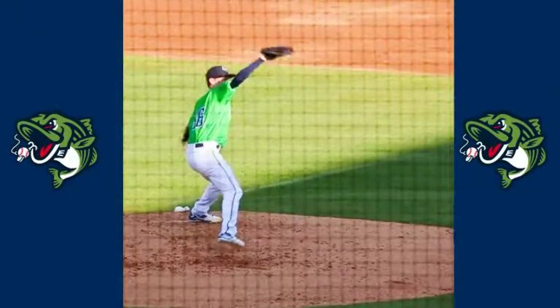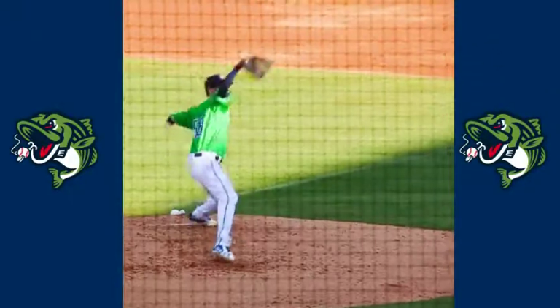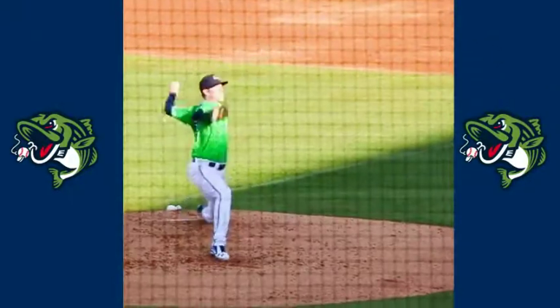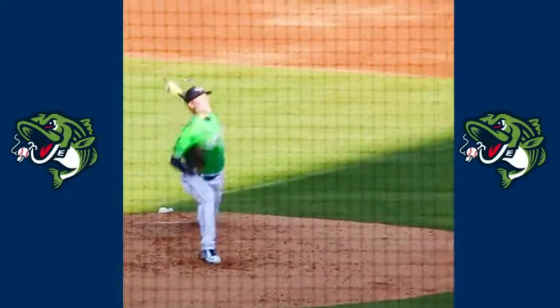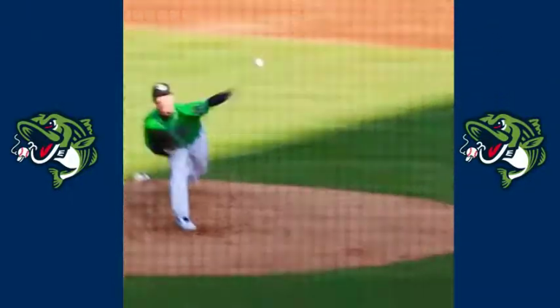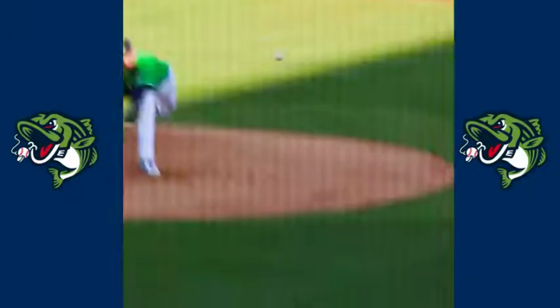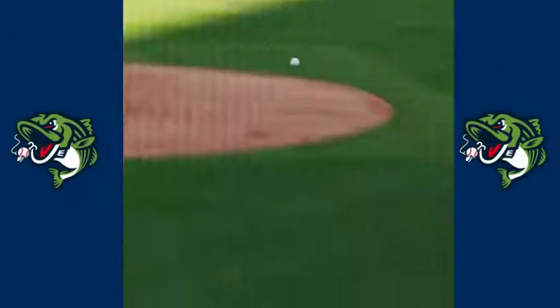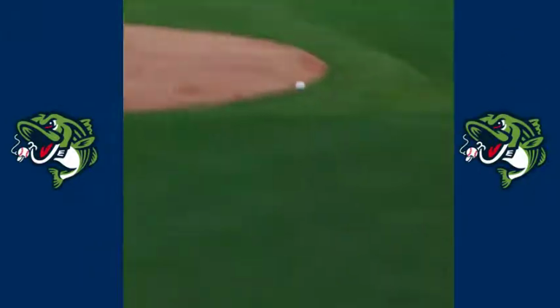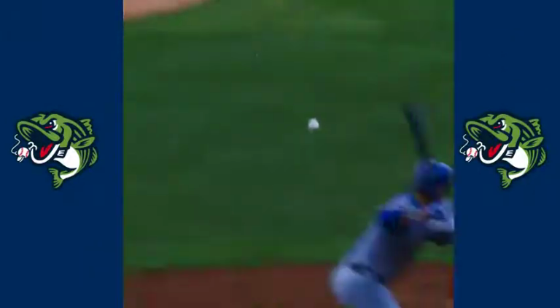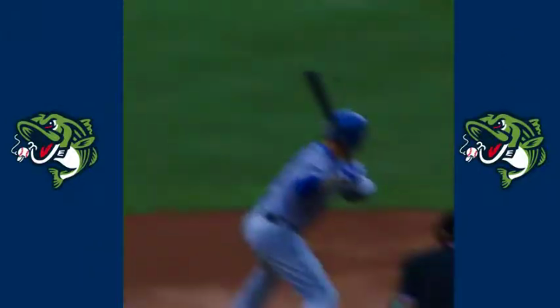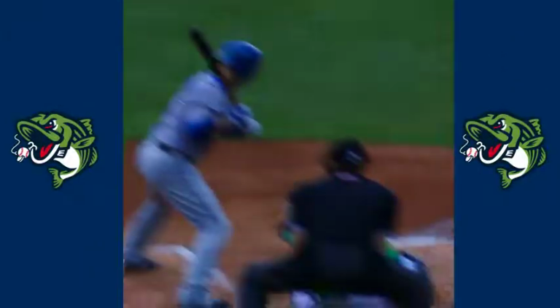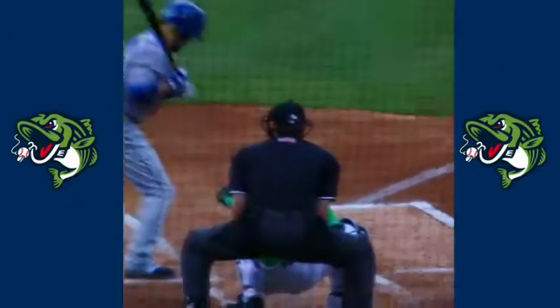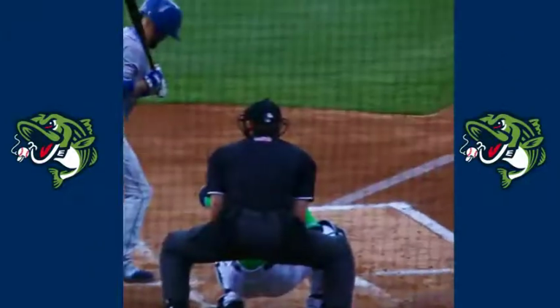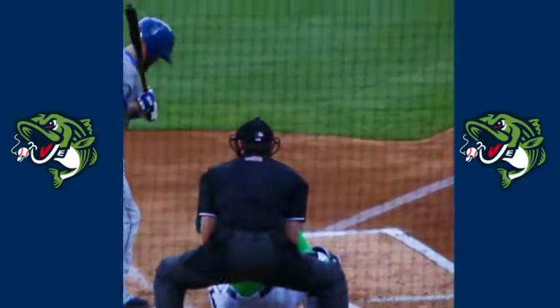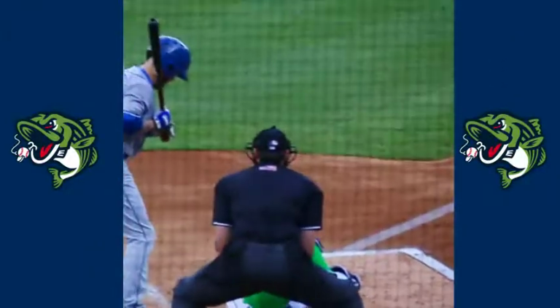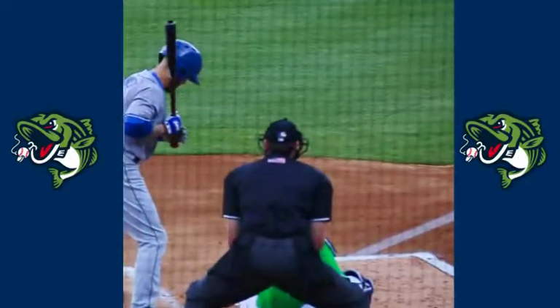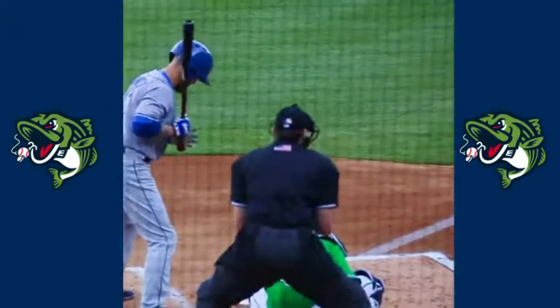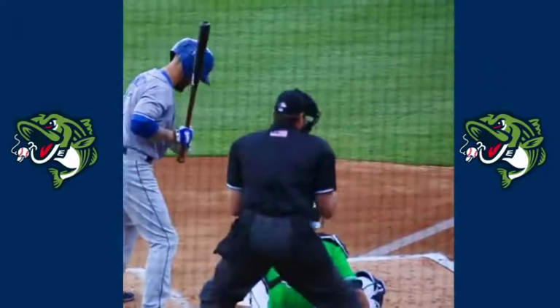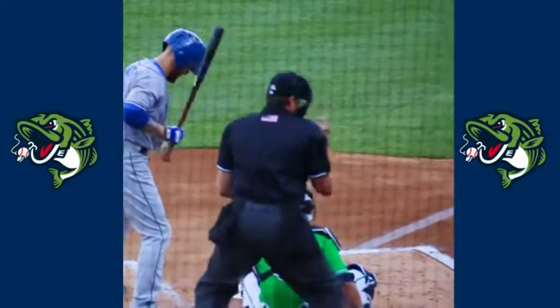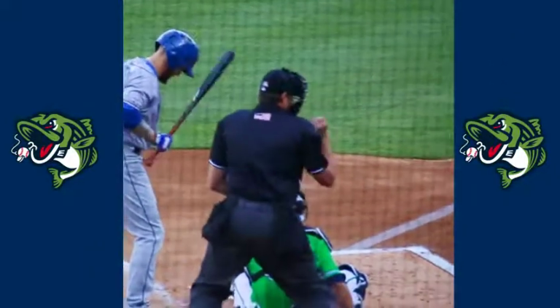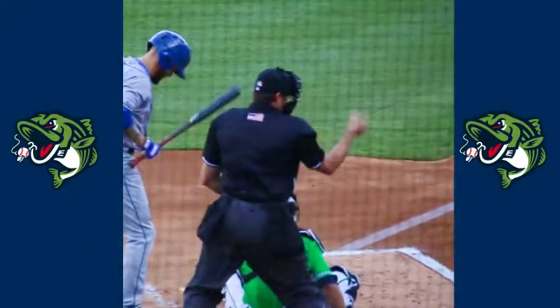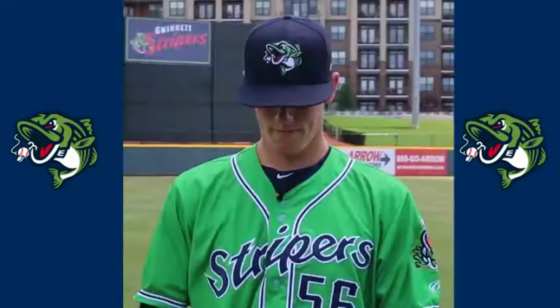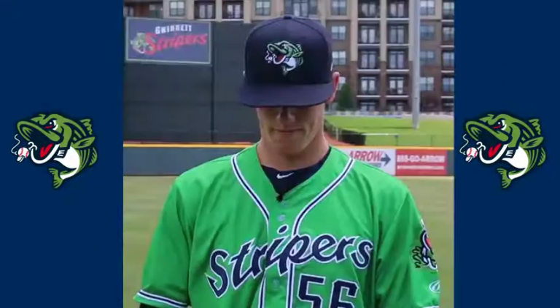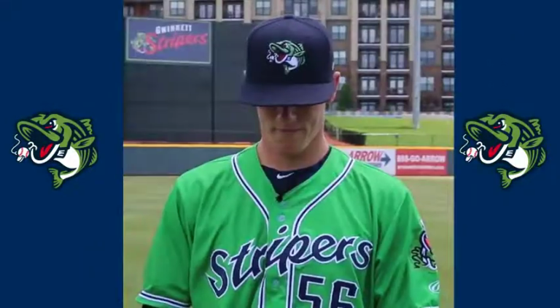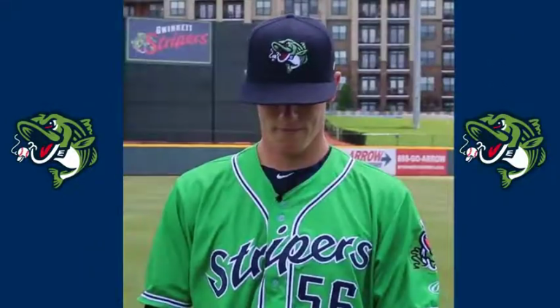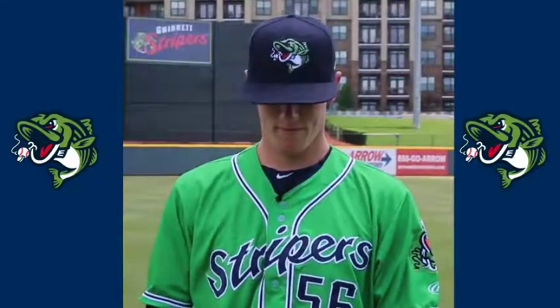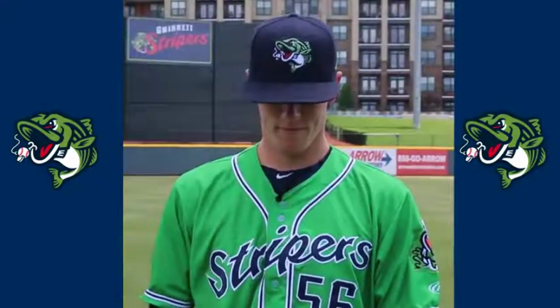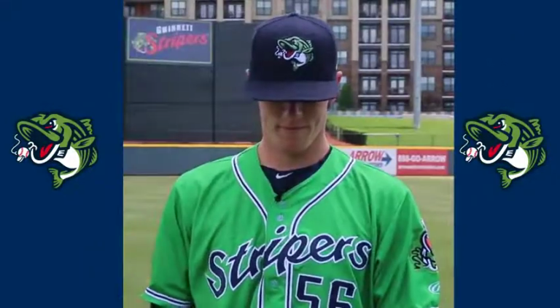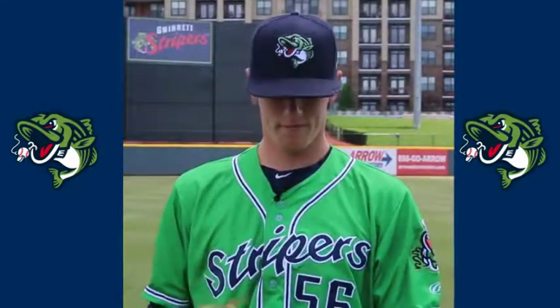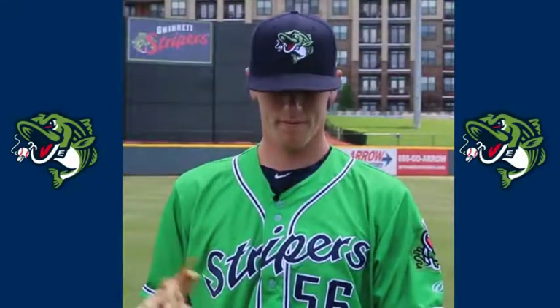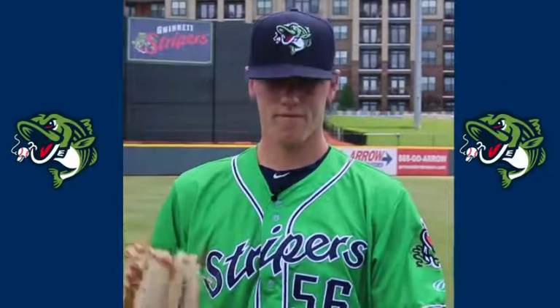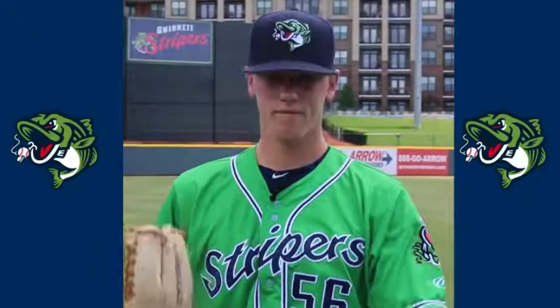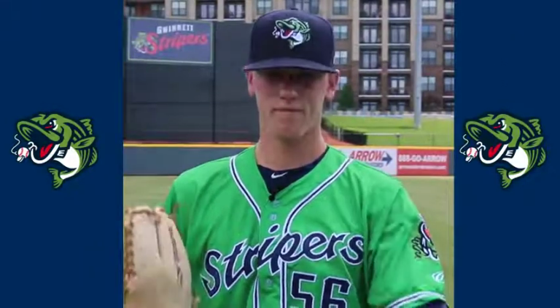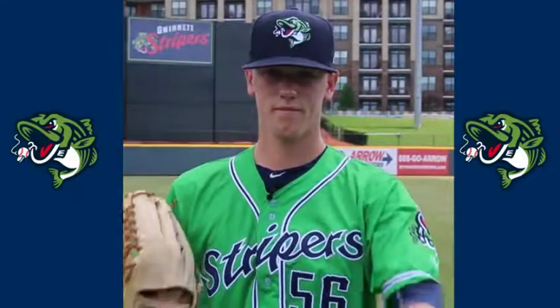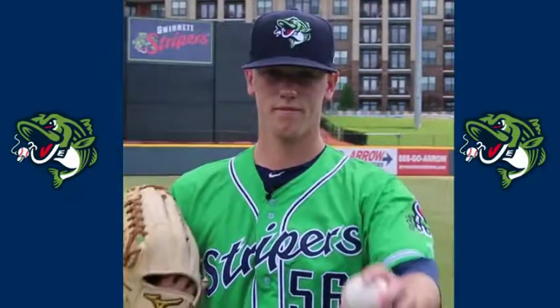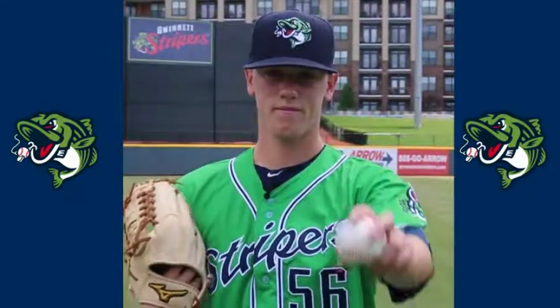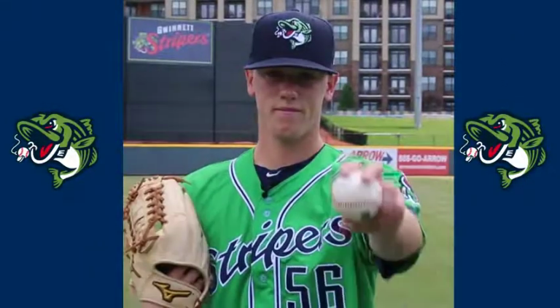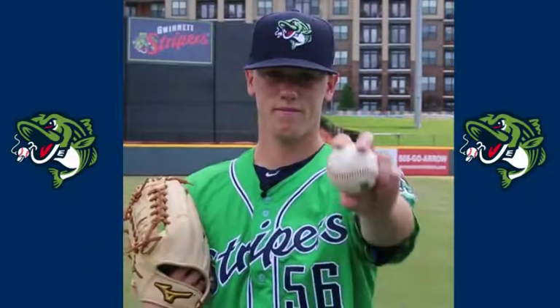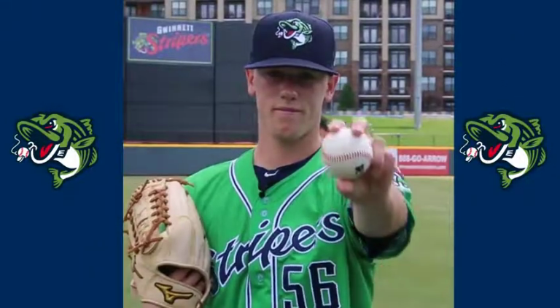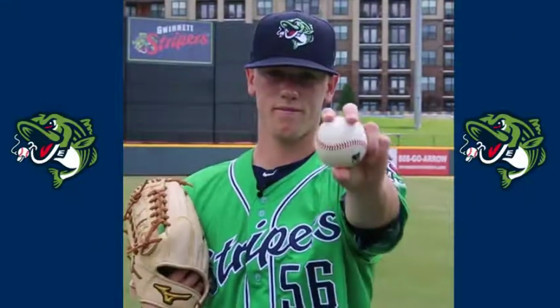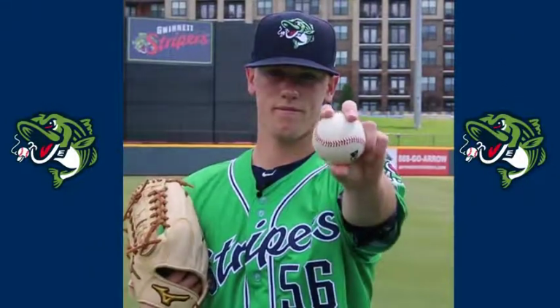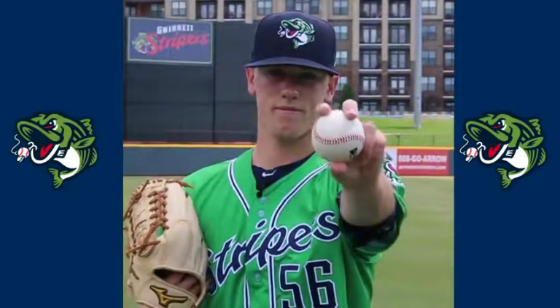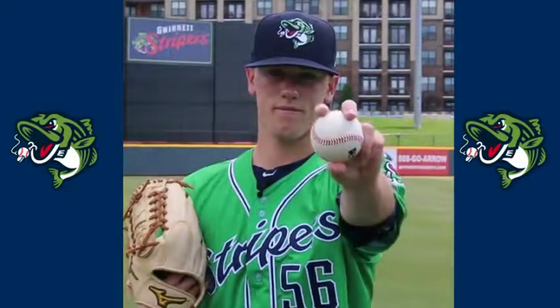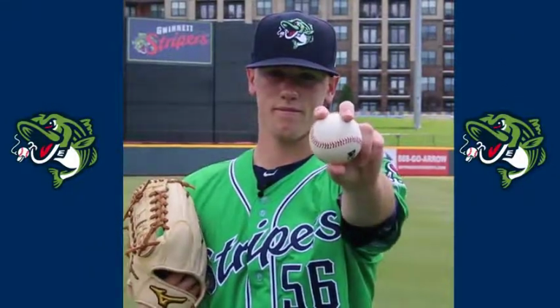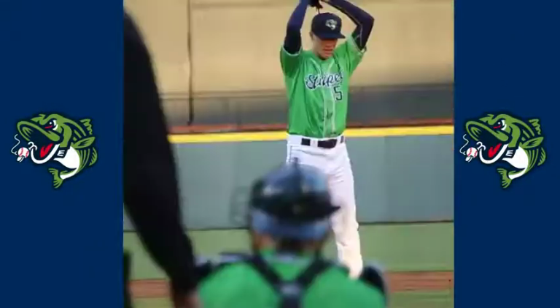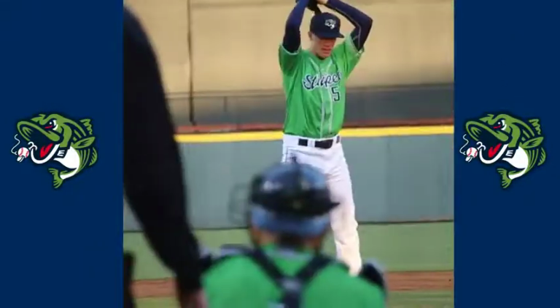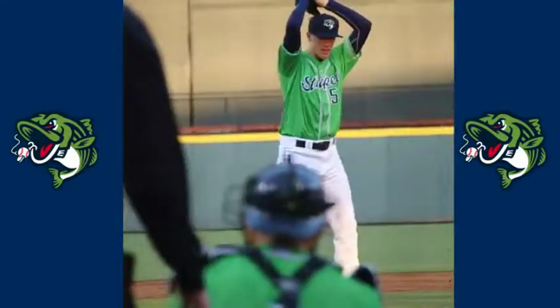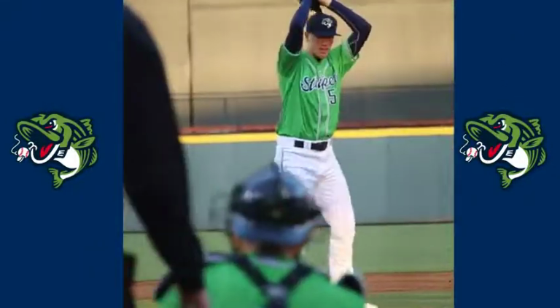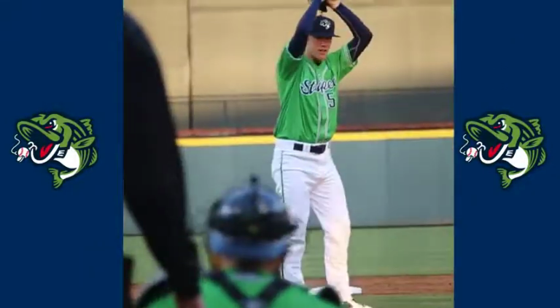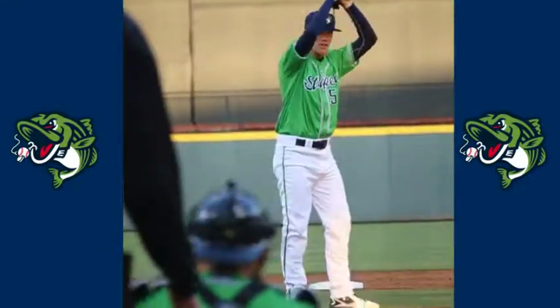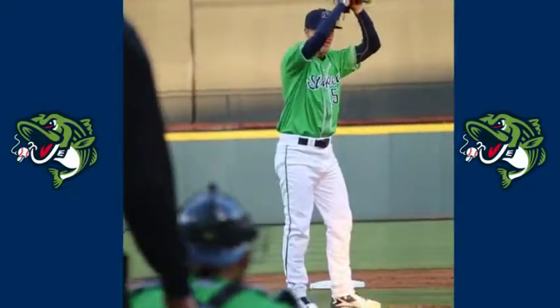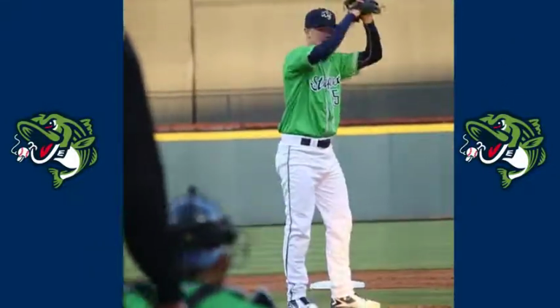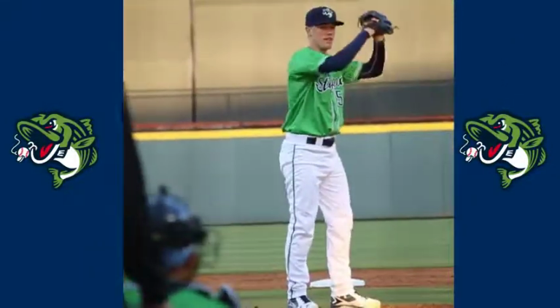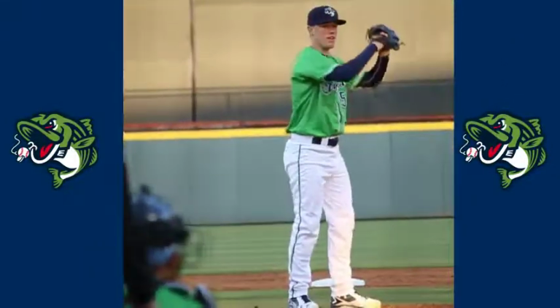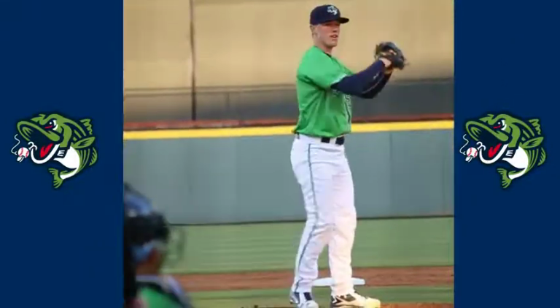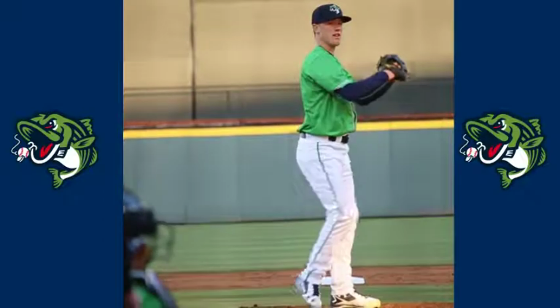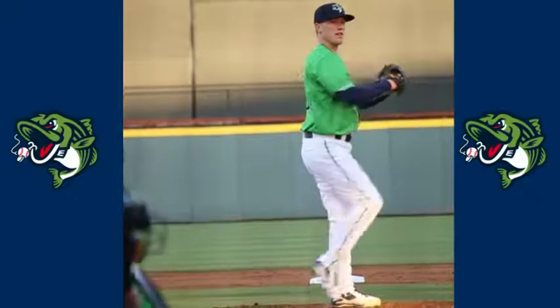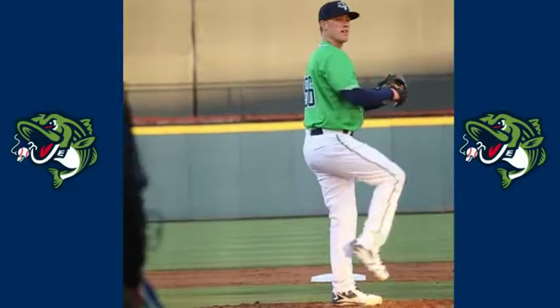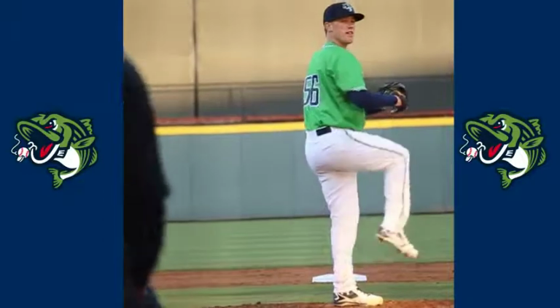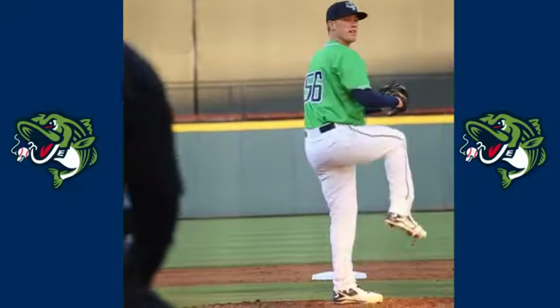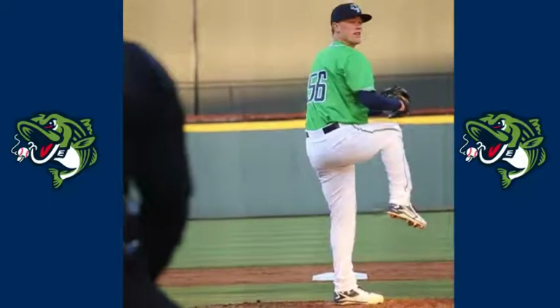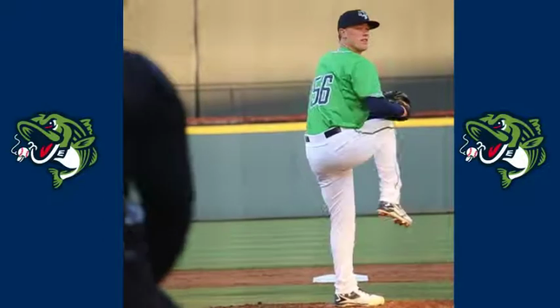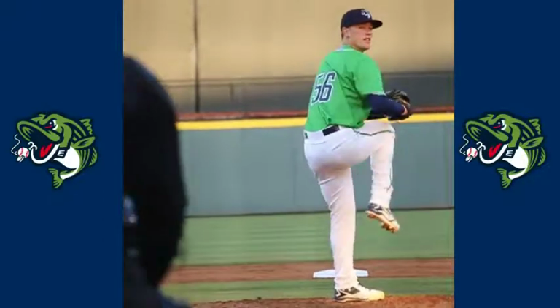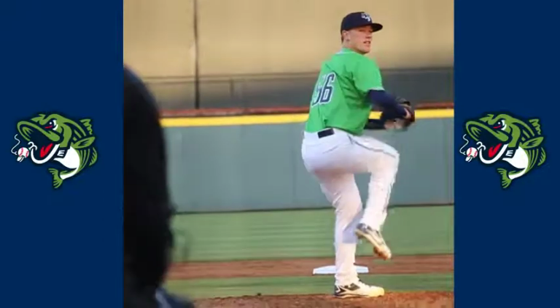Another dominant outing by Colby Allard. The kid just continues to dominate the International League.